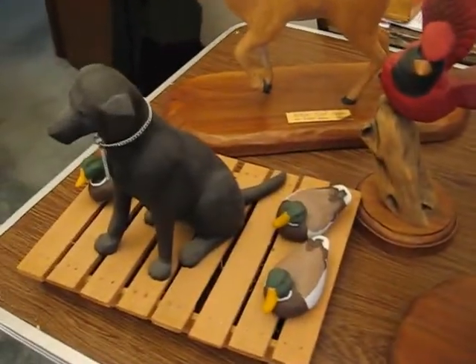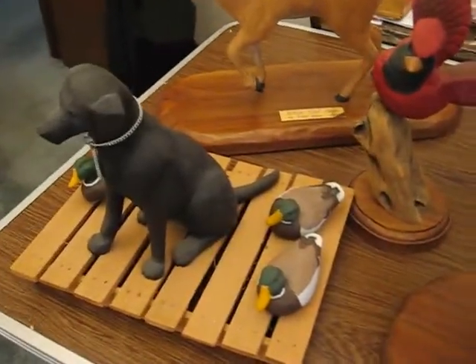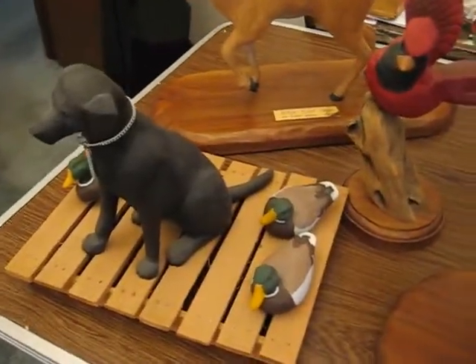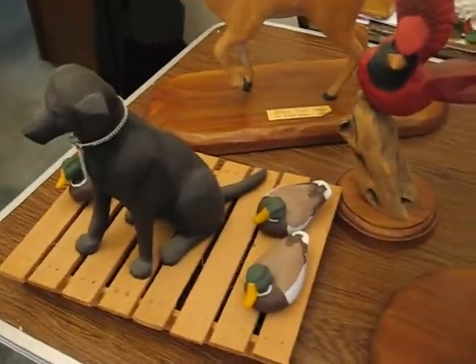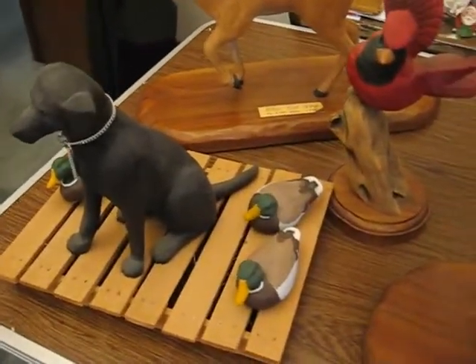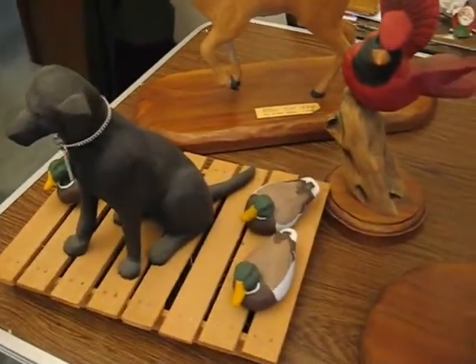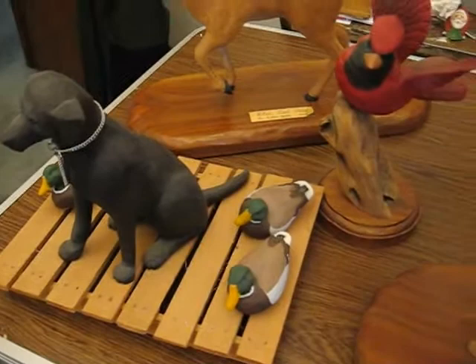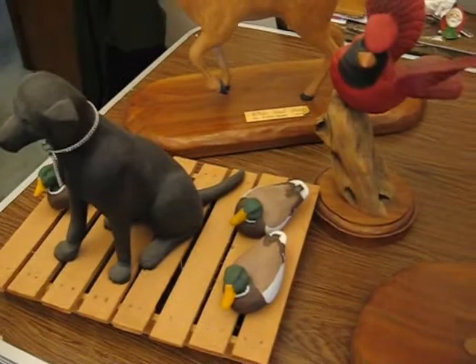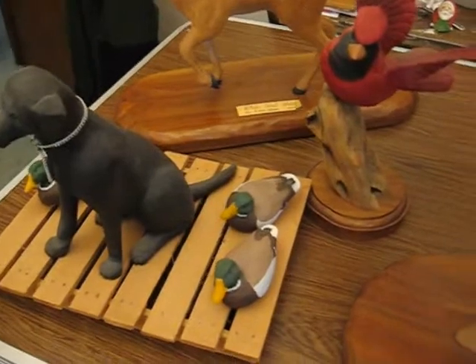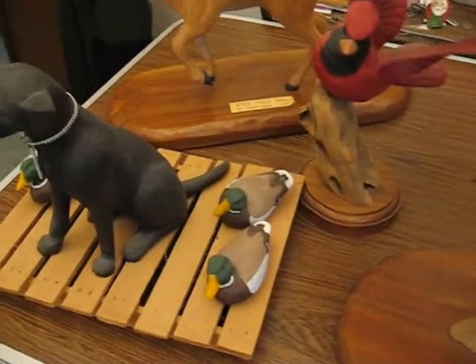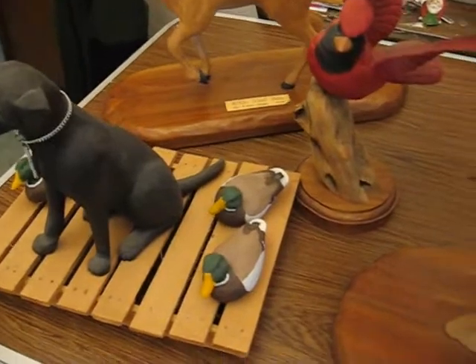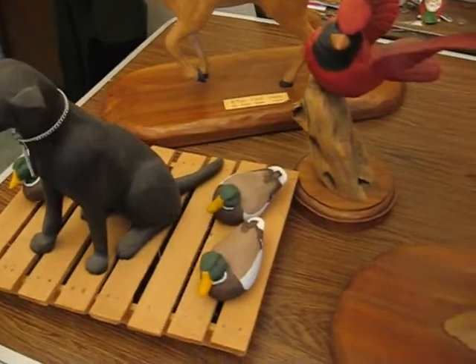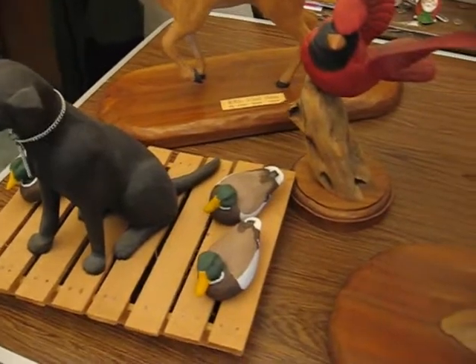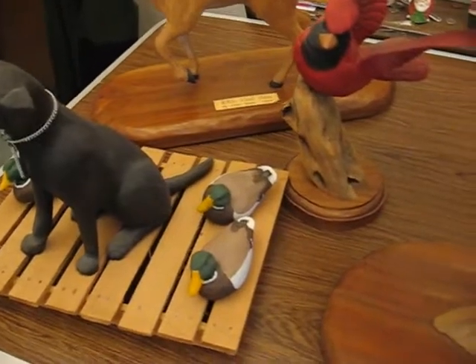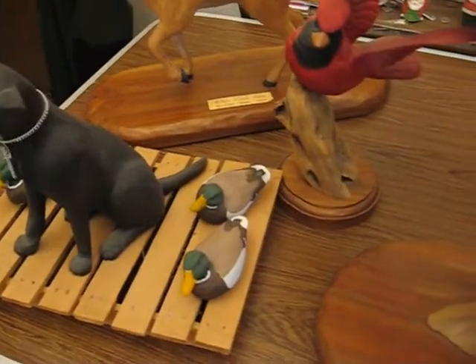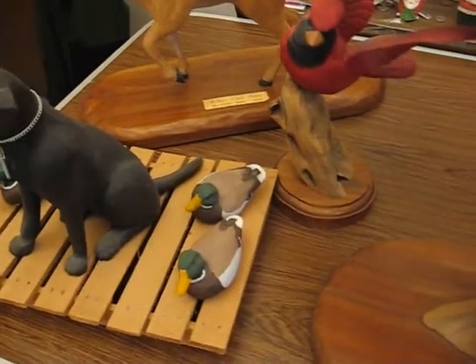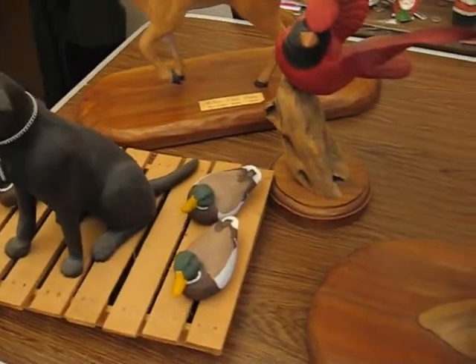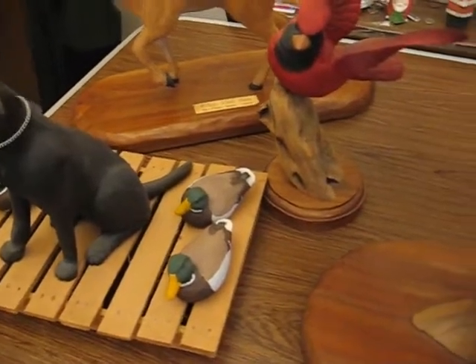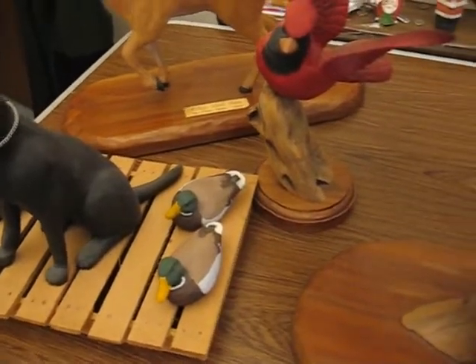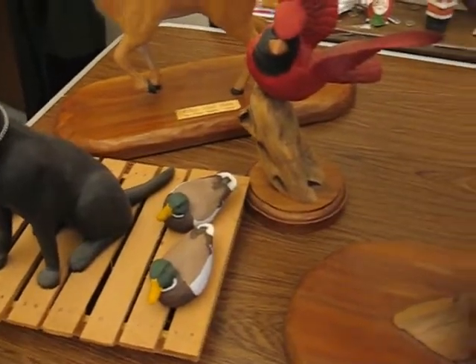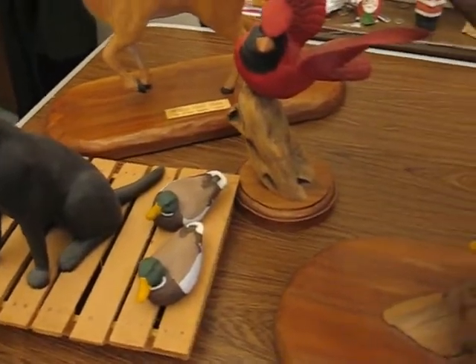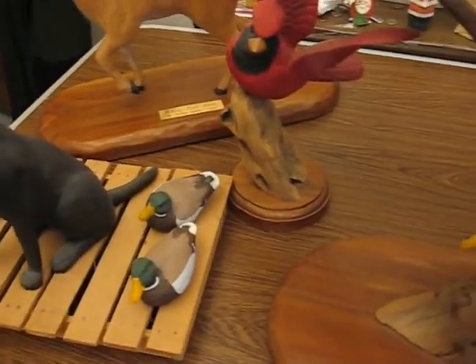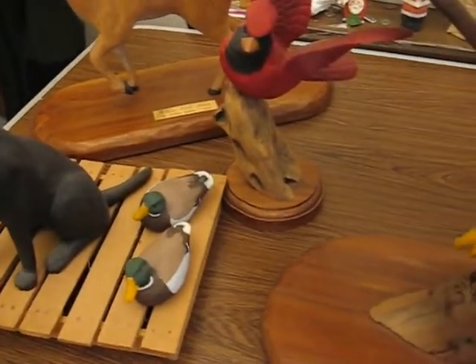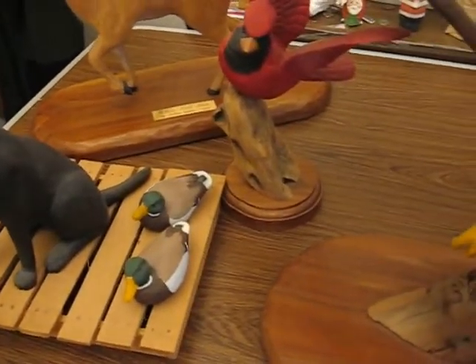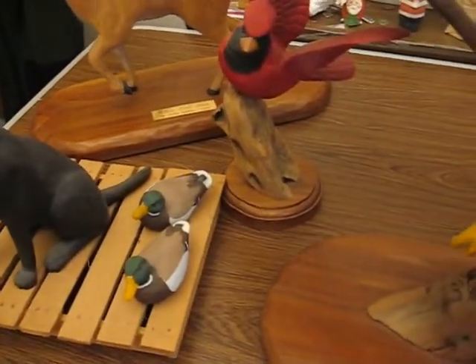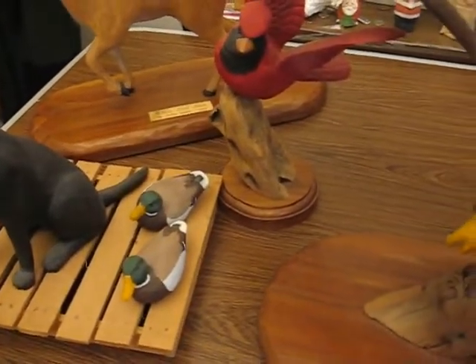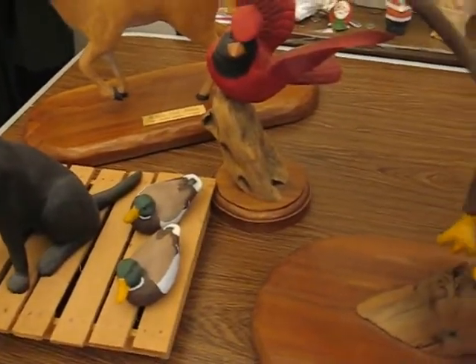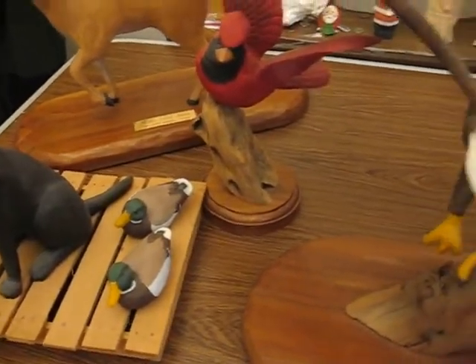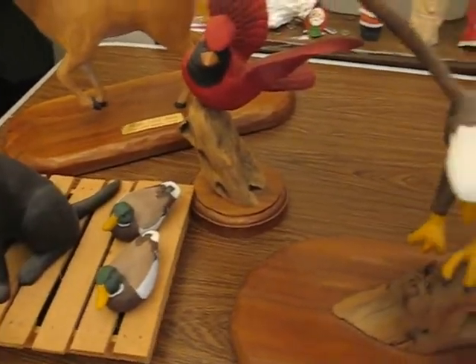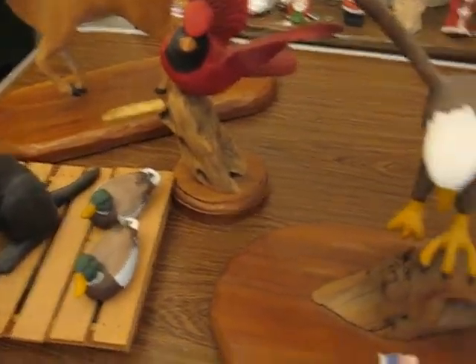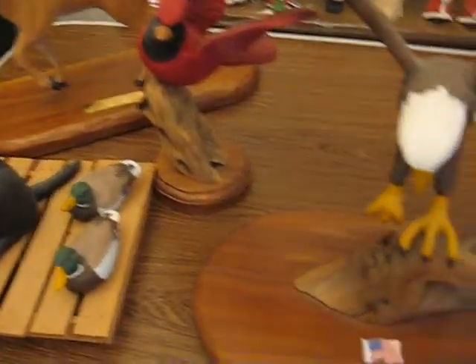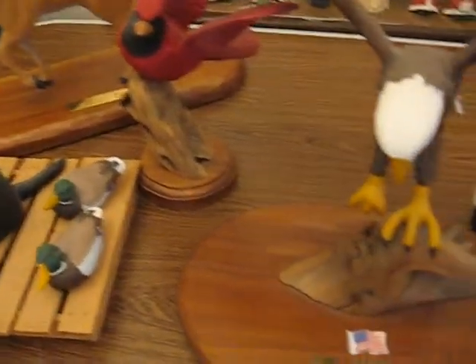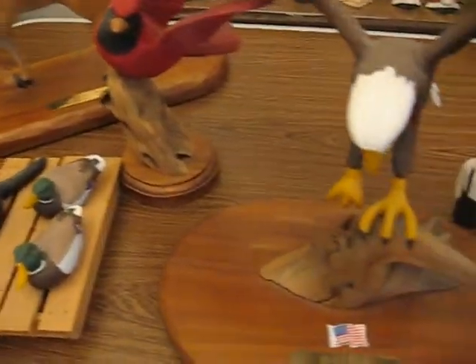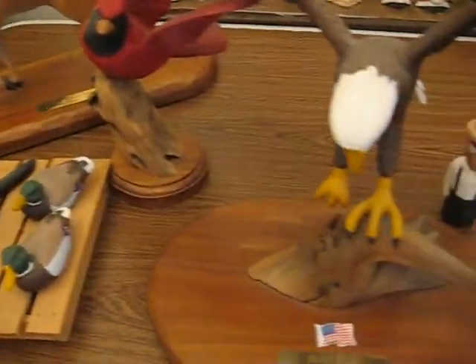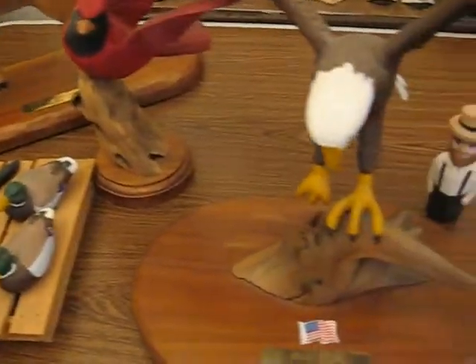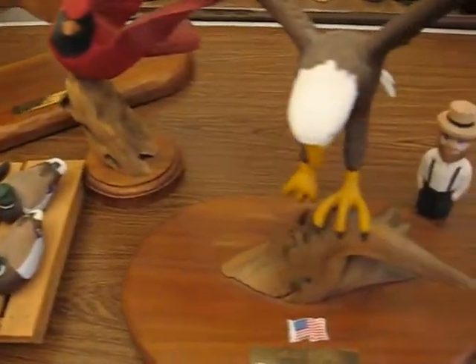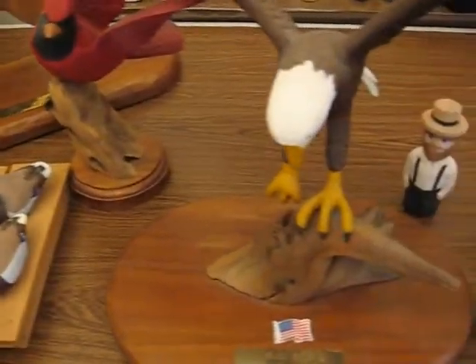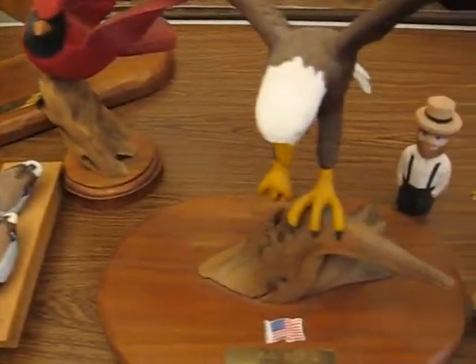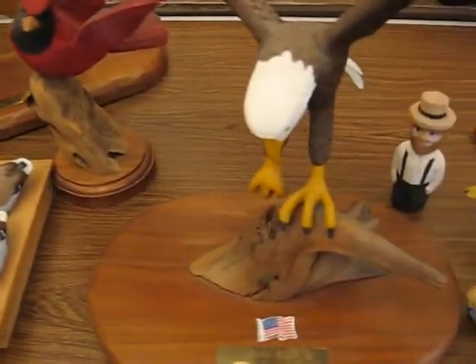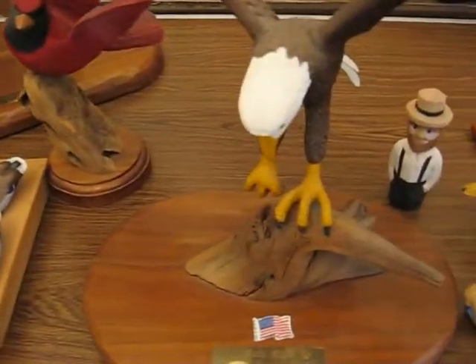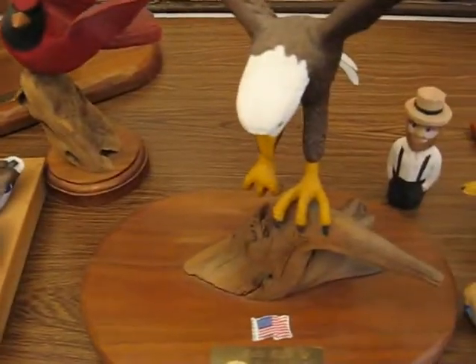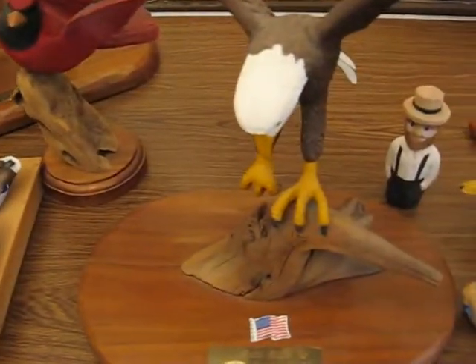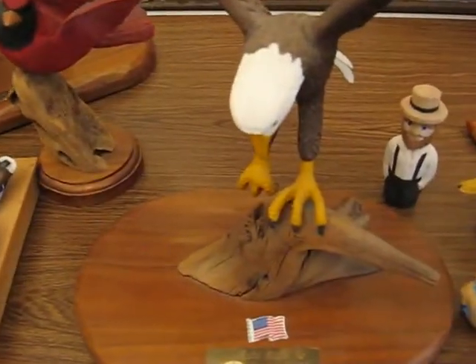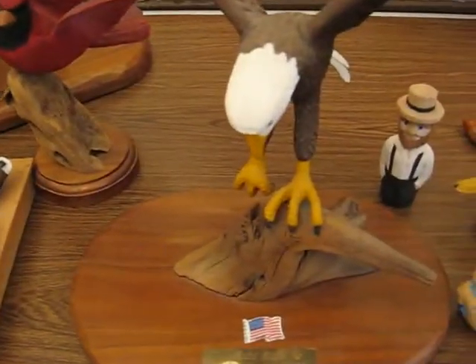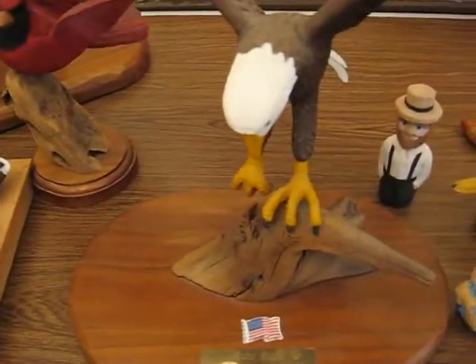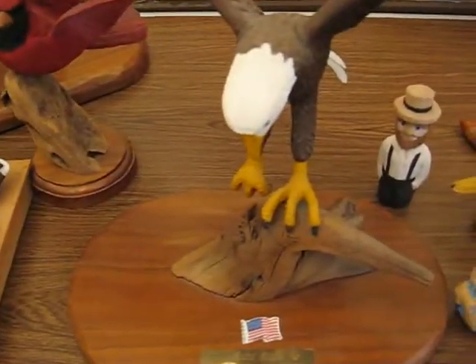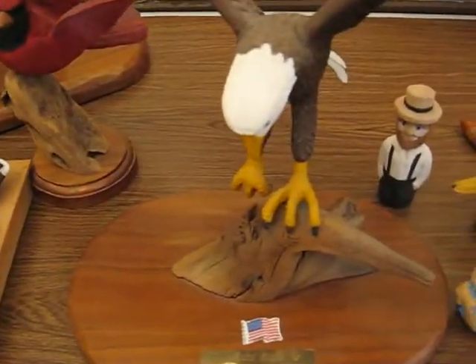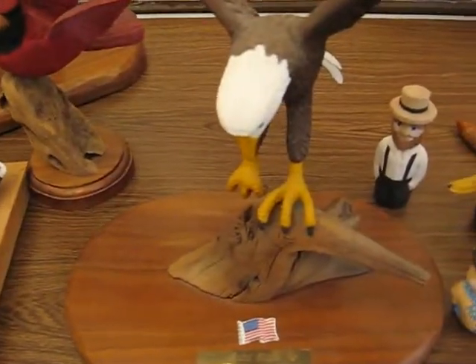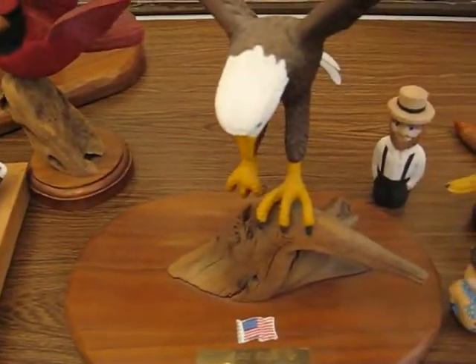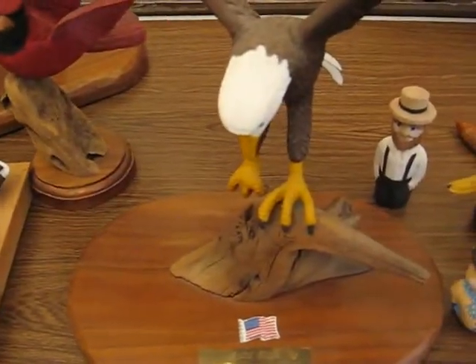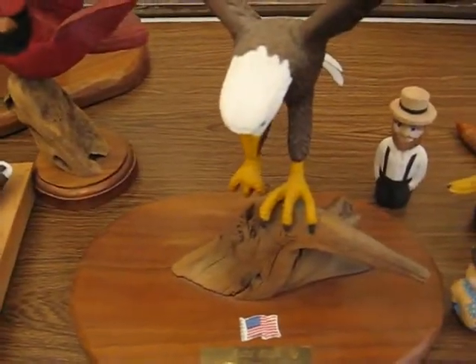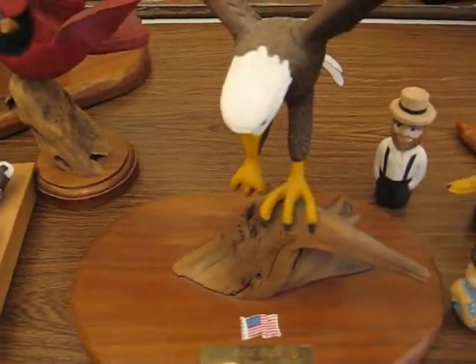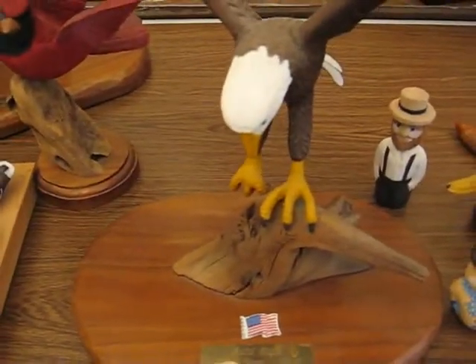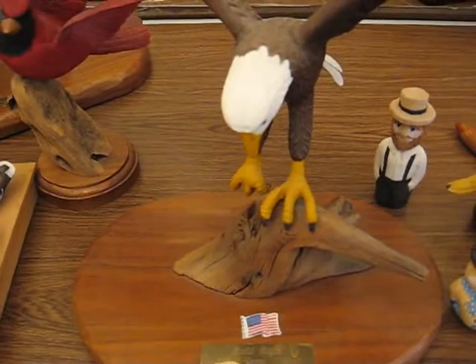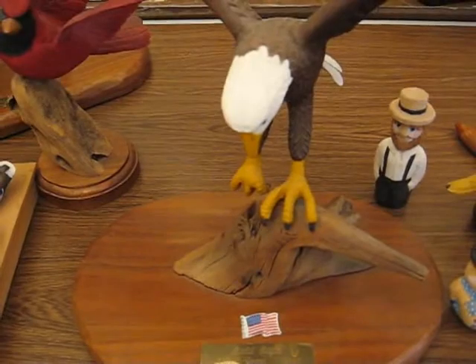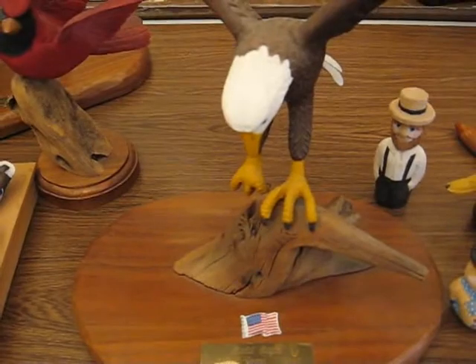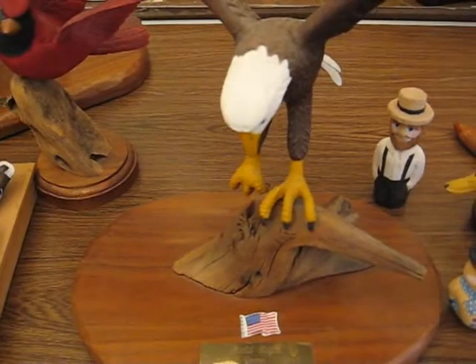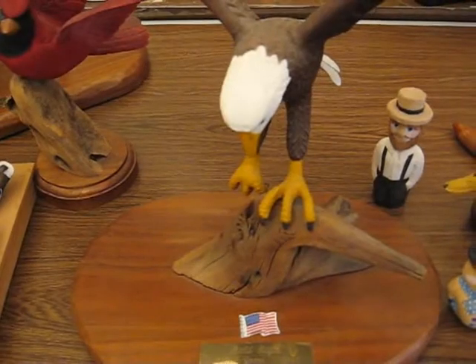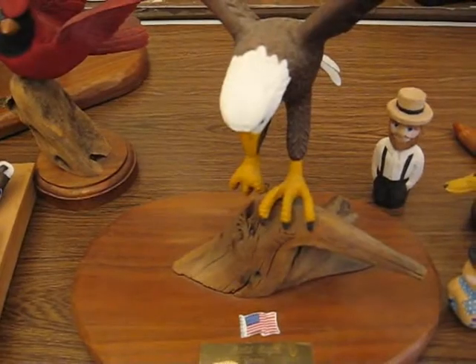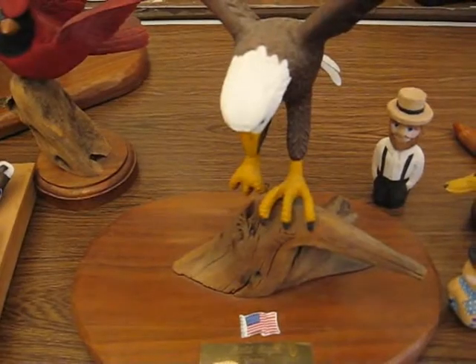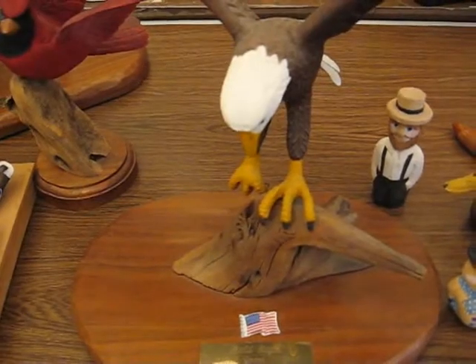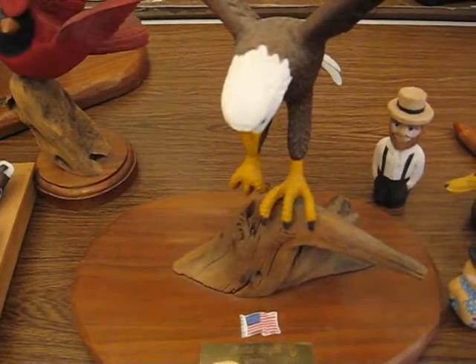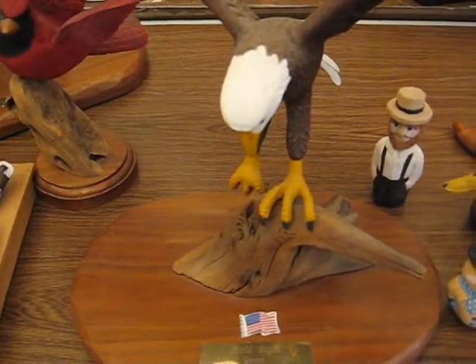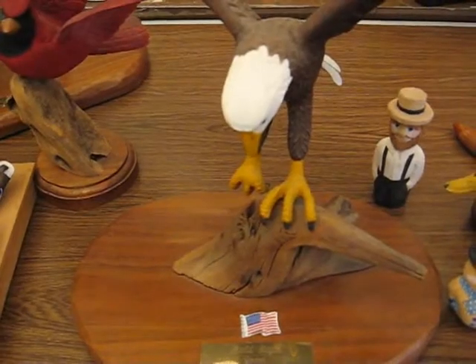Hopefully we'll do one of these projects every so often so you have something new to try. Thanks for joining me.